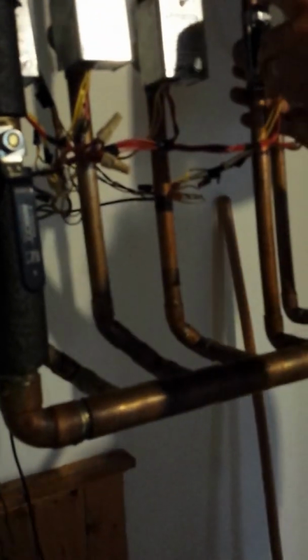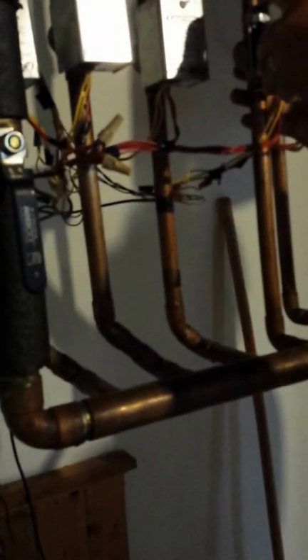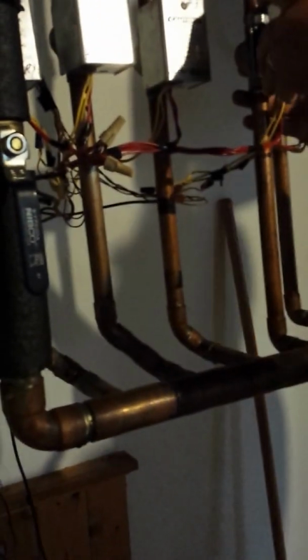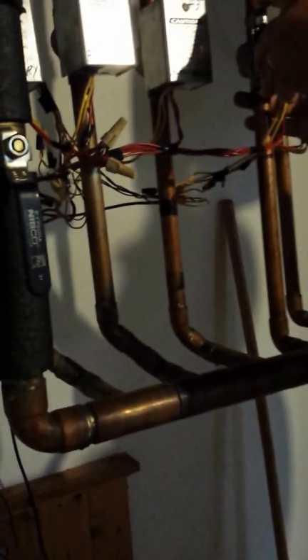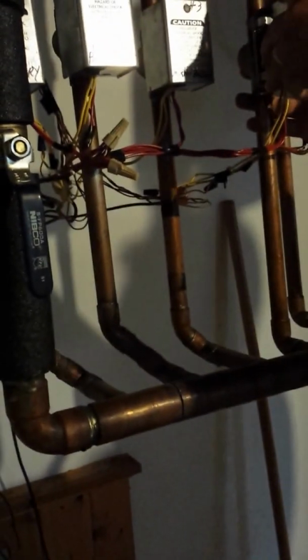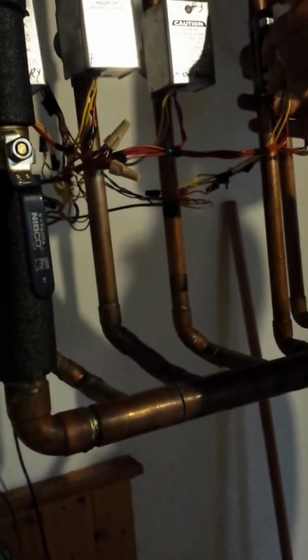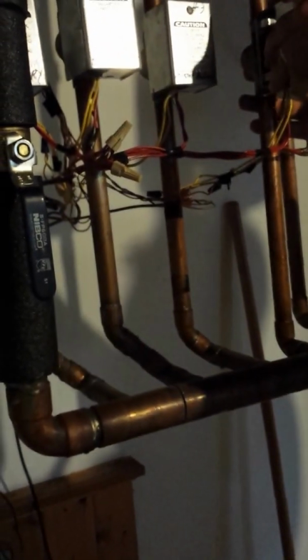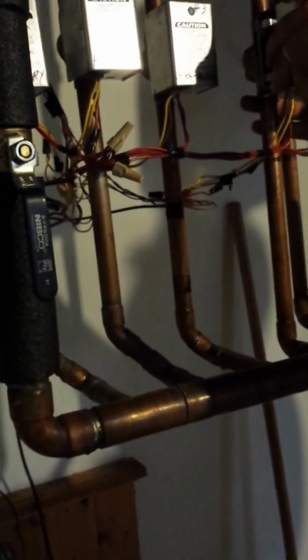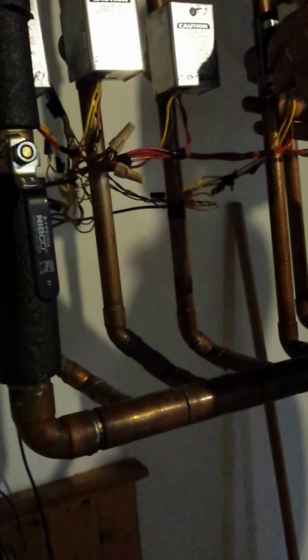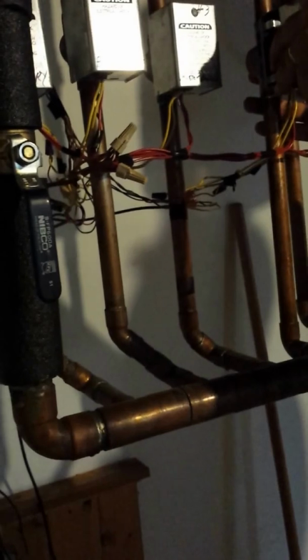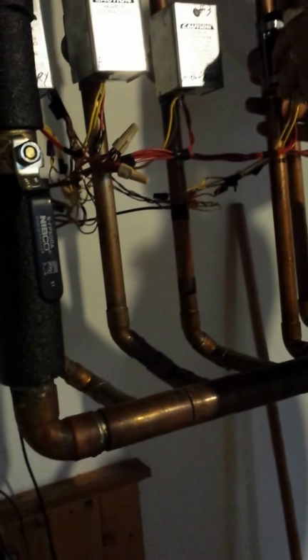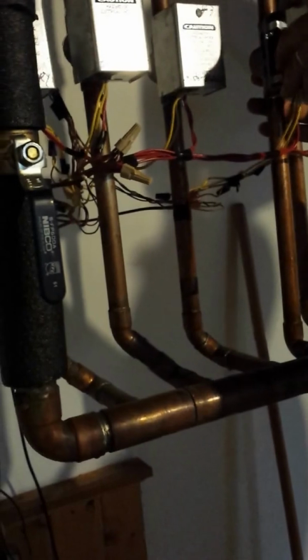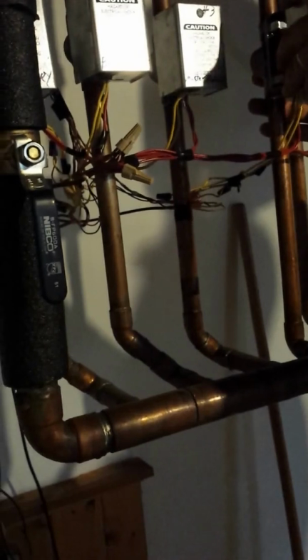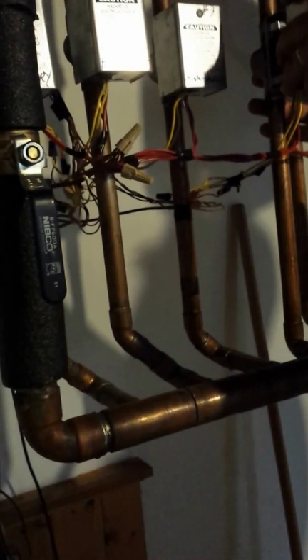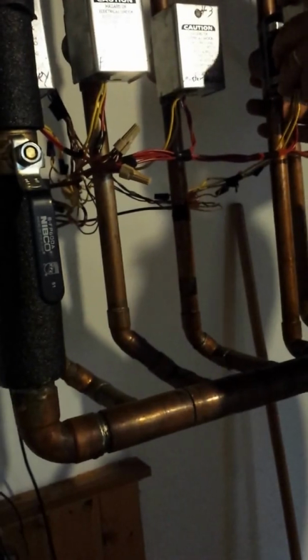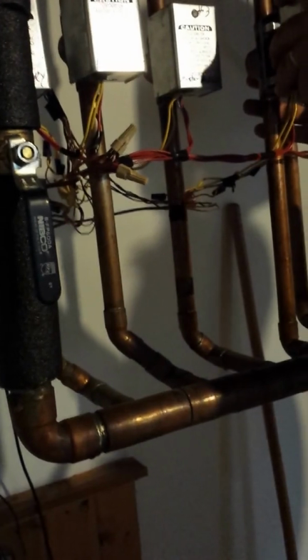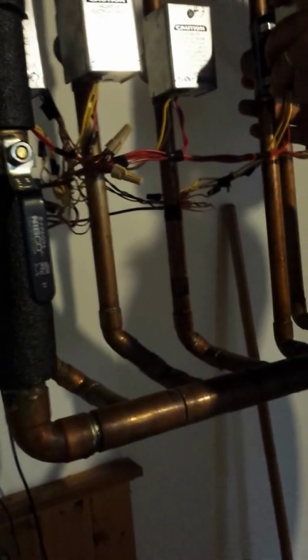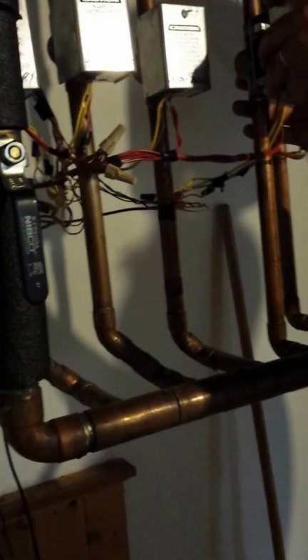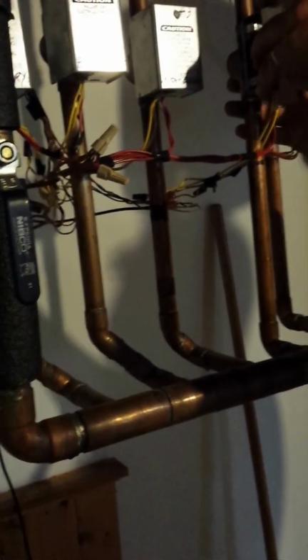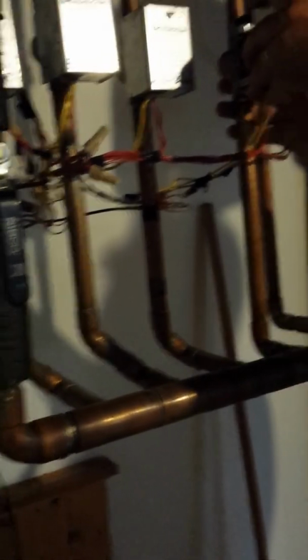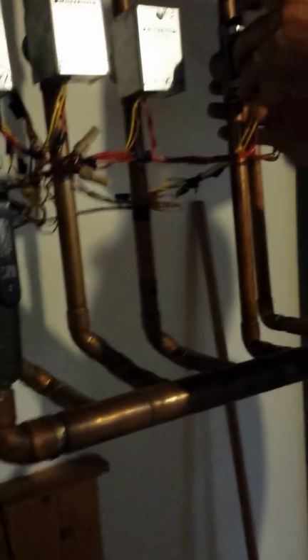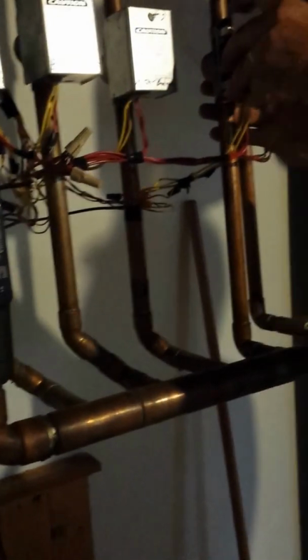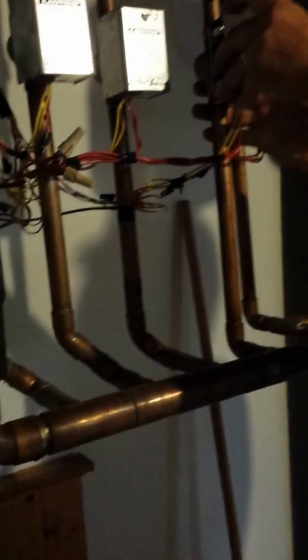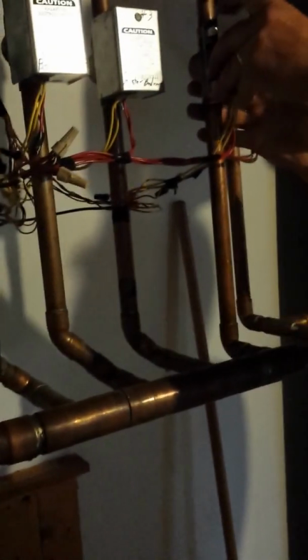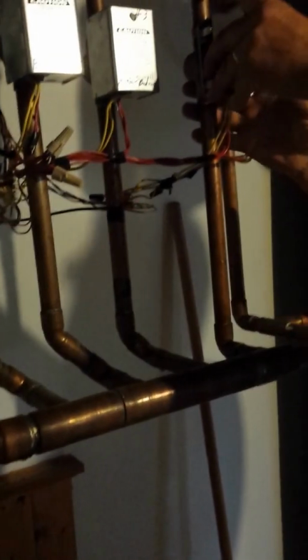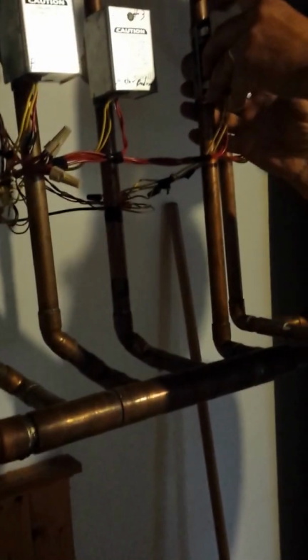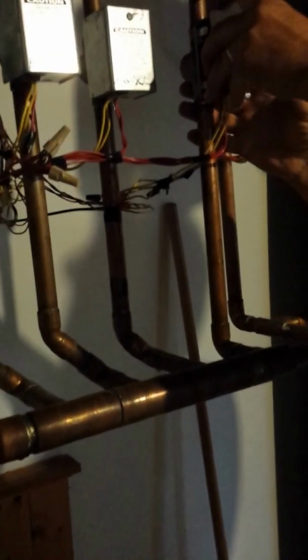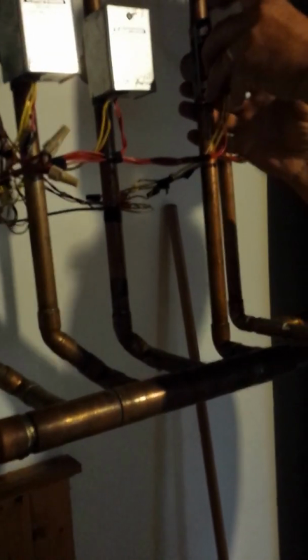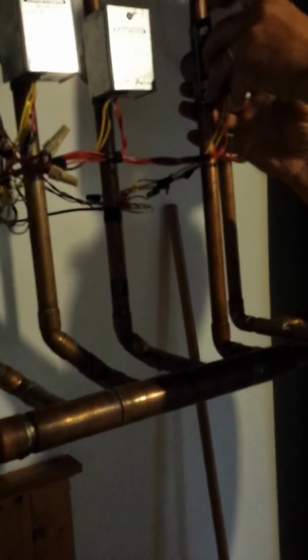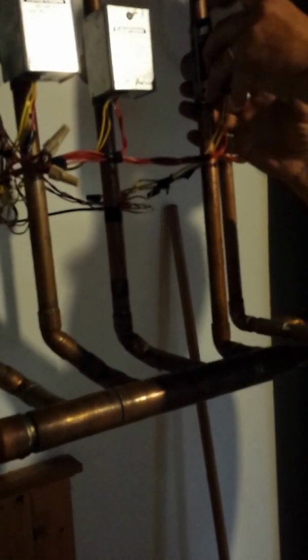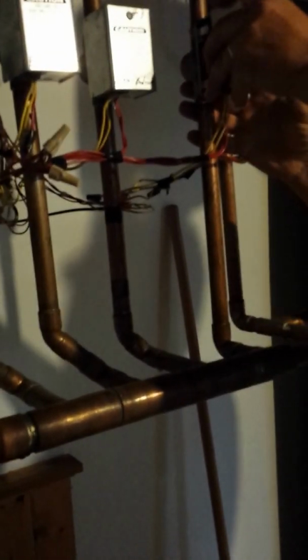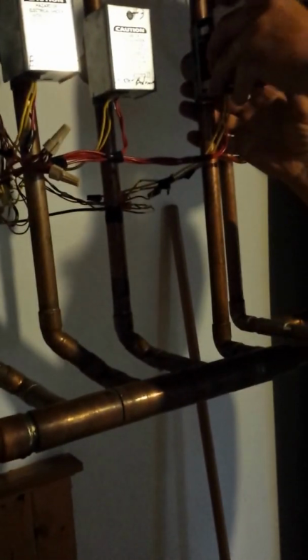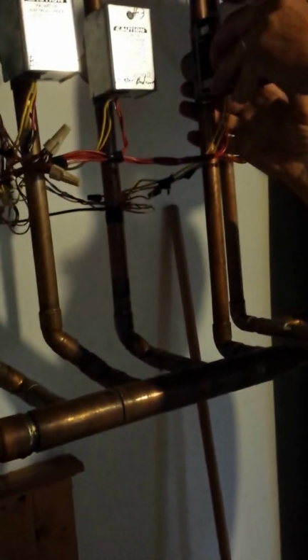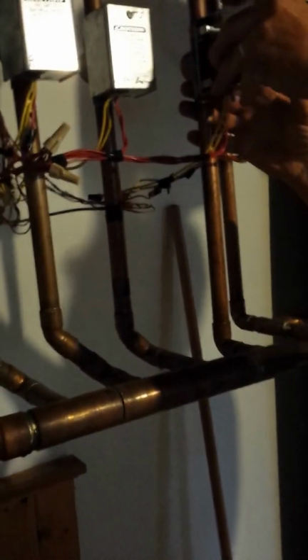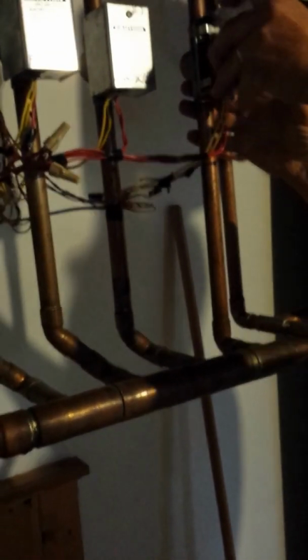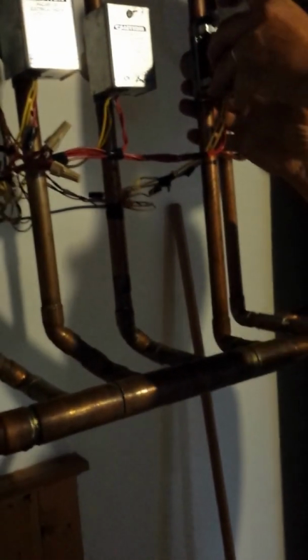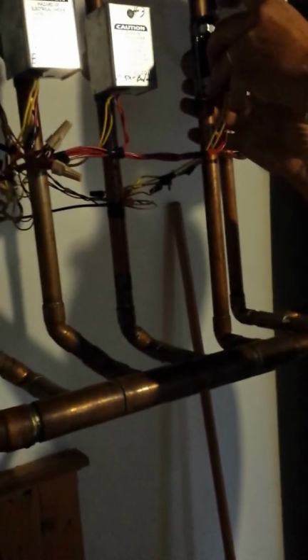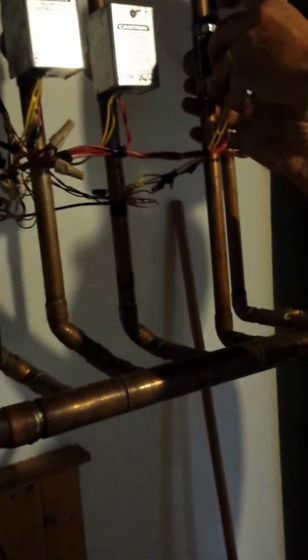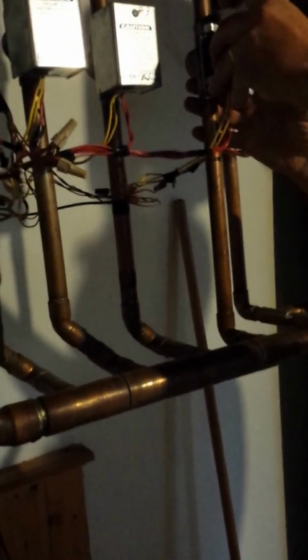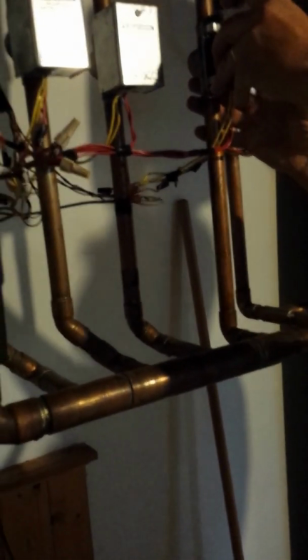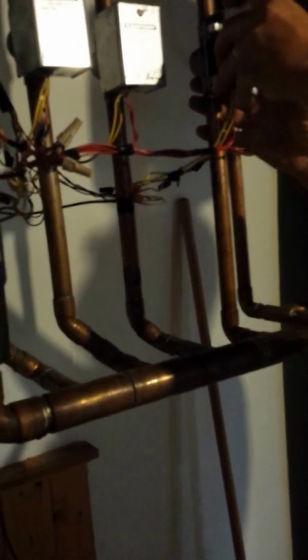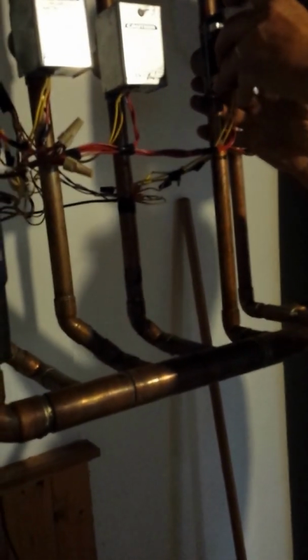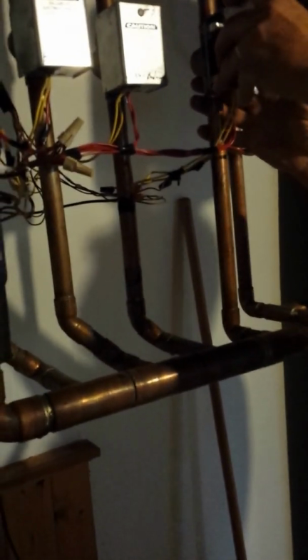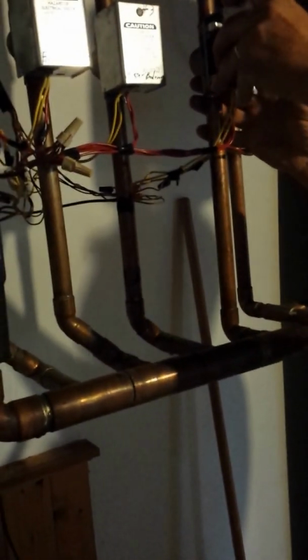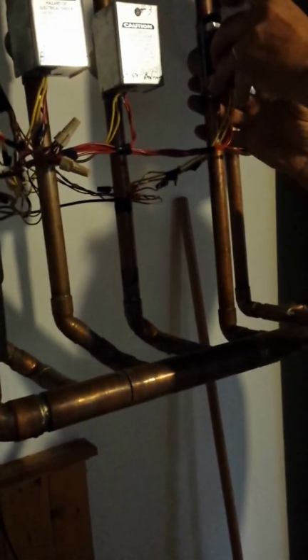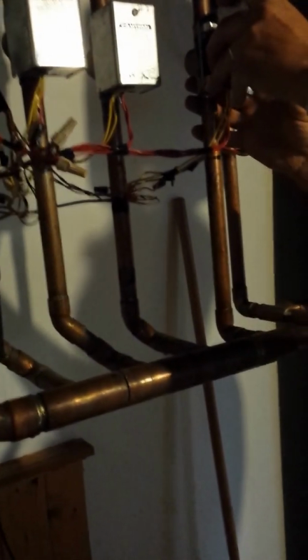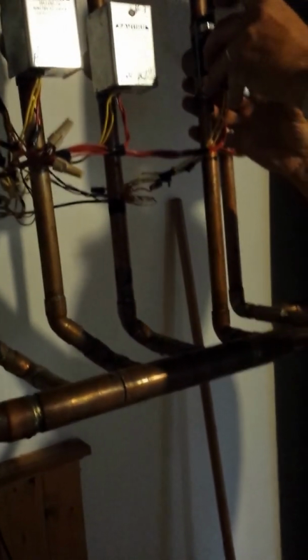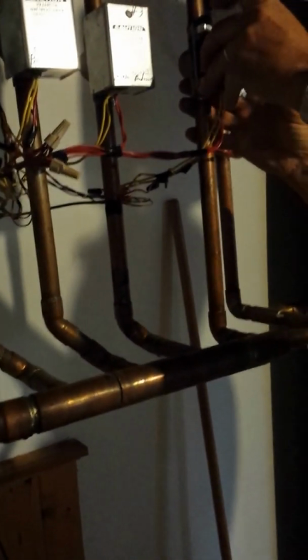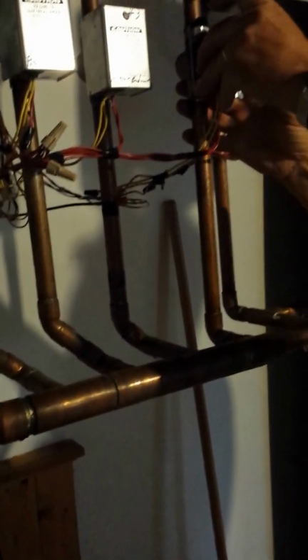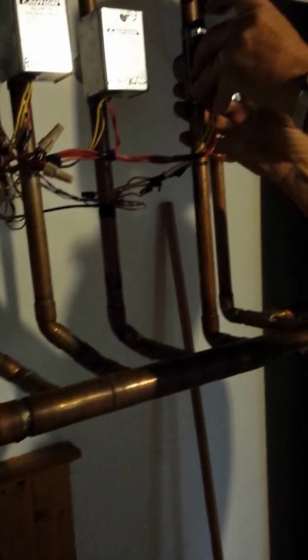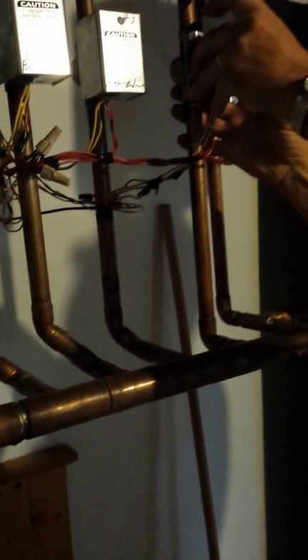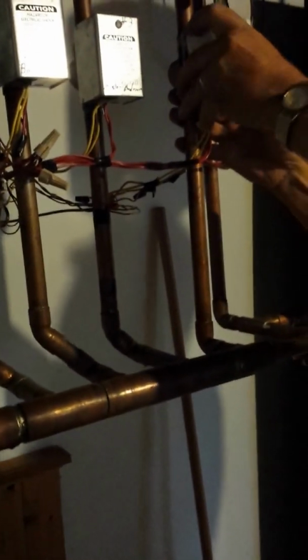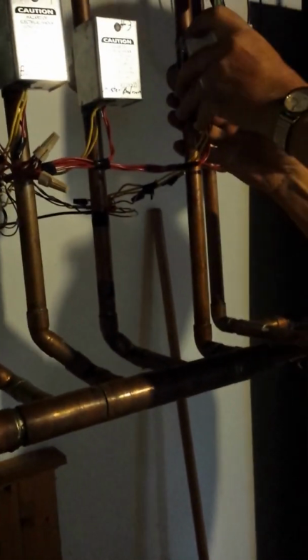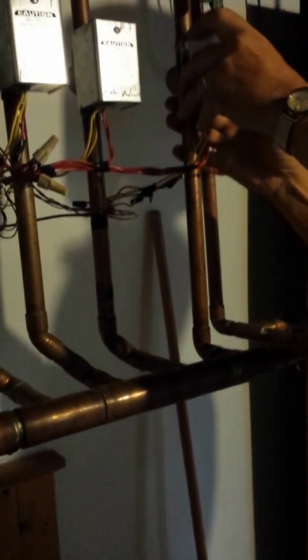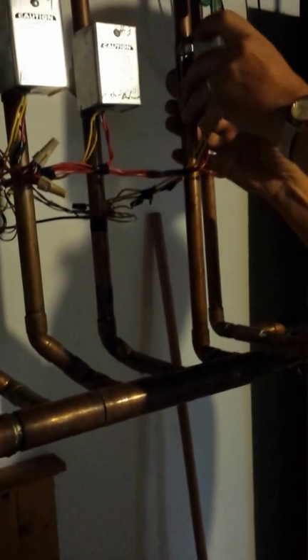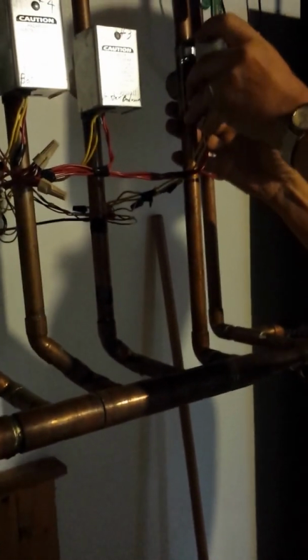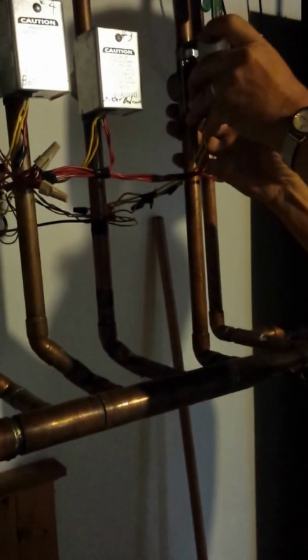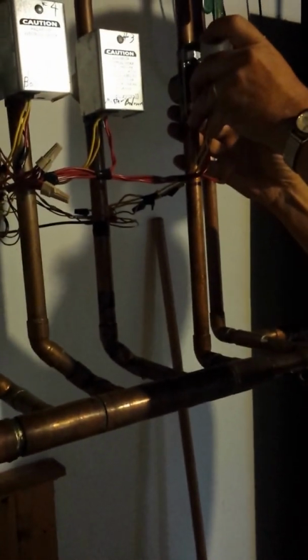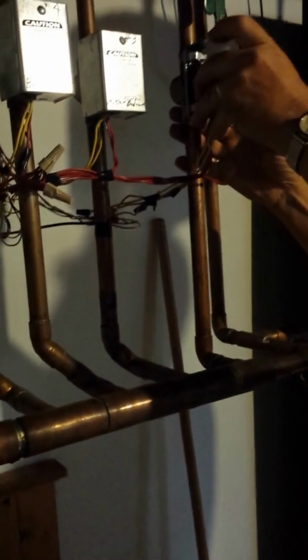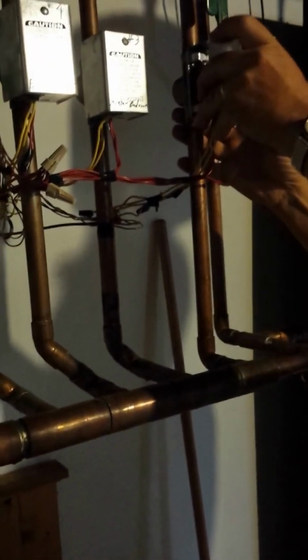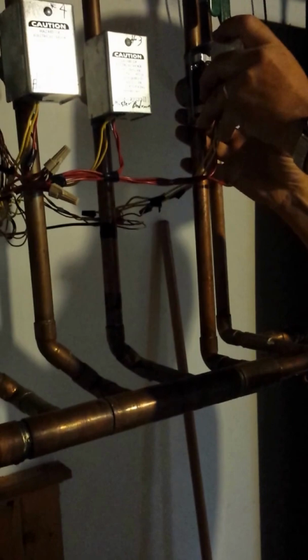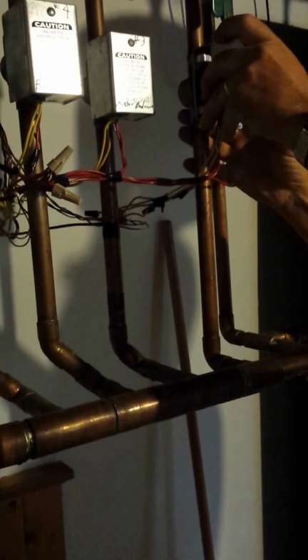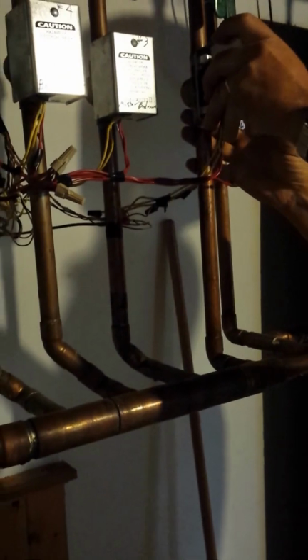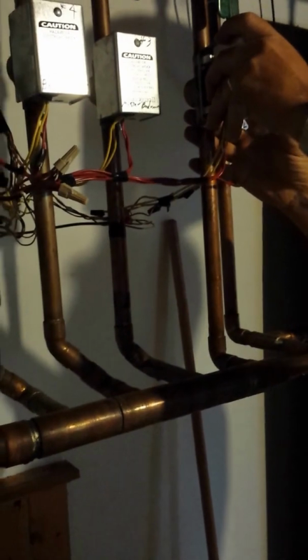How do you know if it's failed? You just know there's no heat — that's how you know for that zone. That's why you call the service guy.